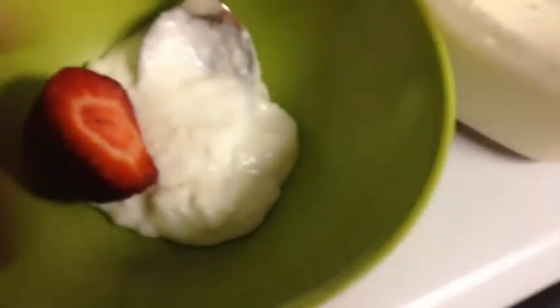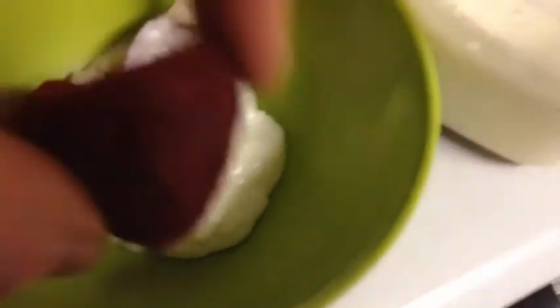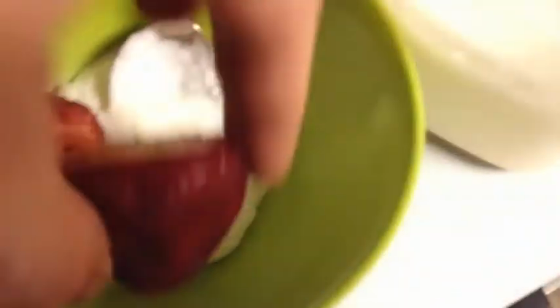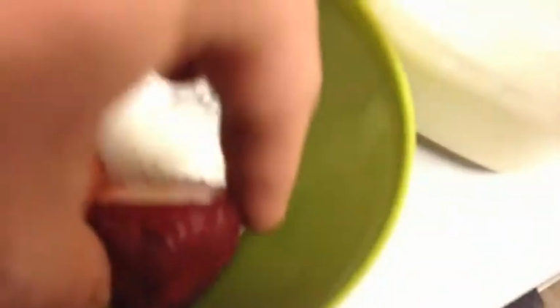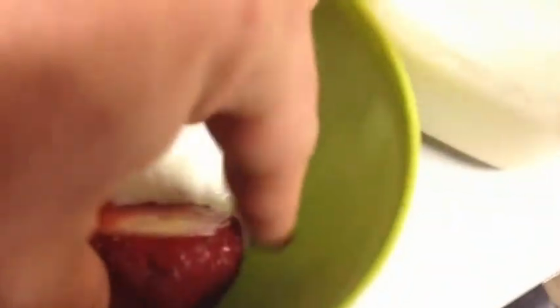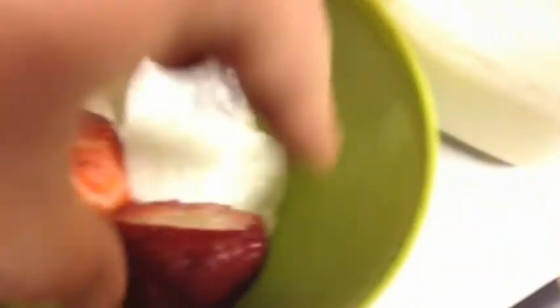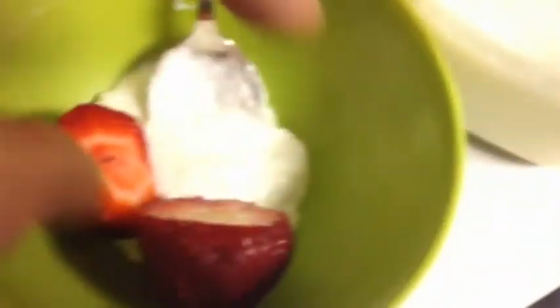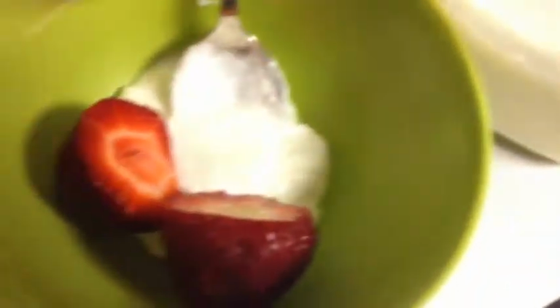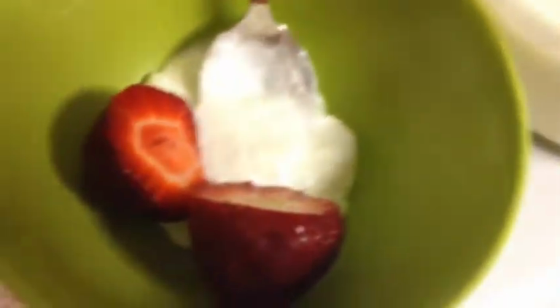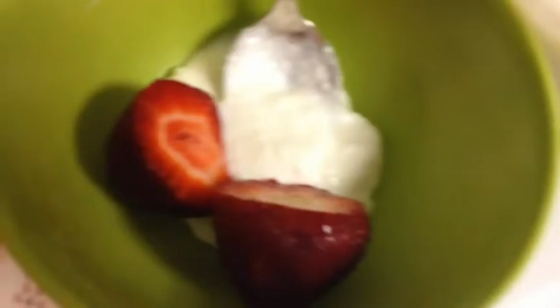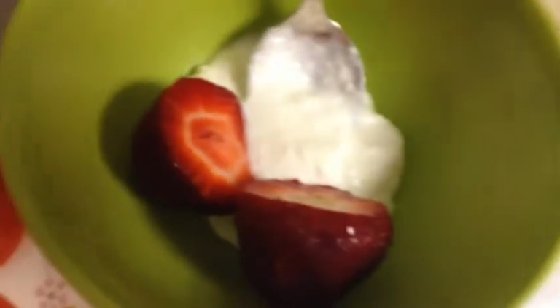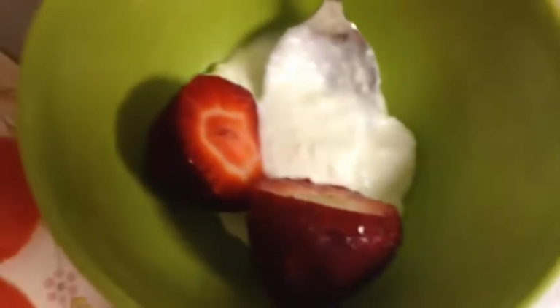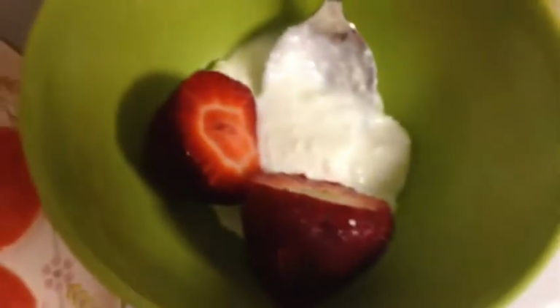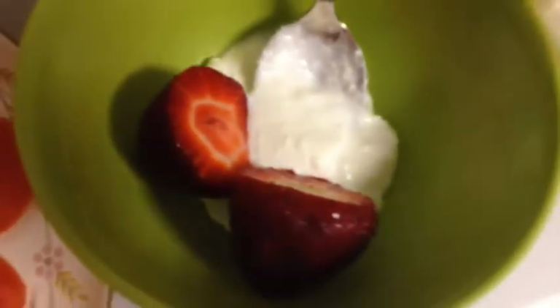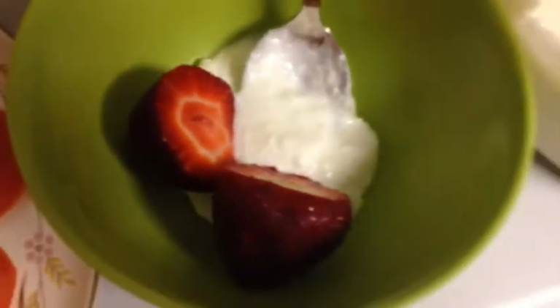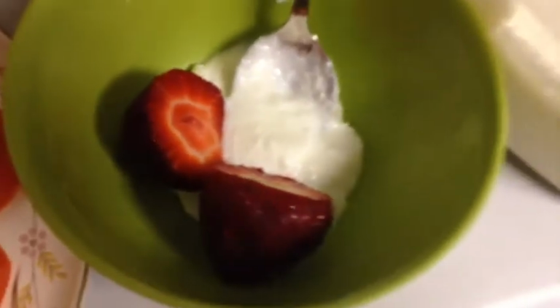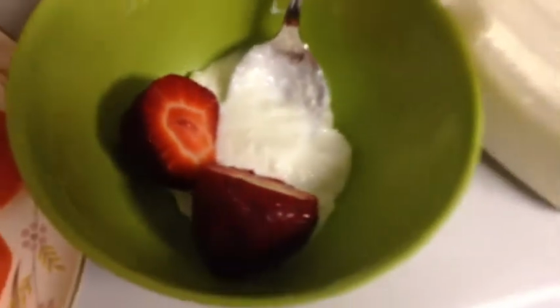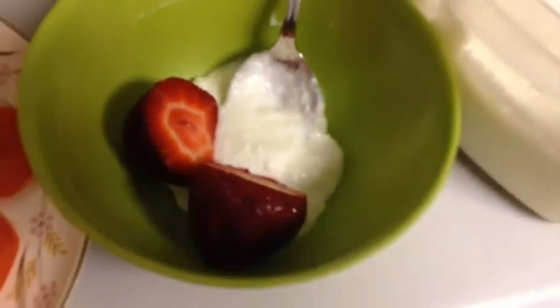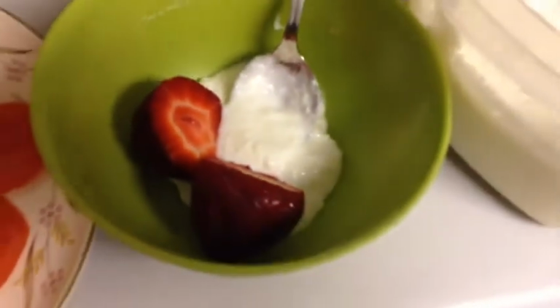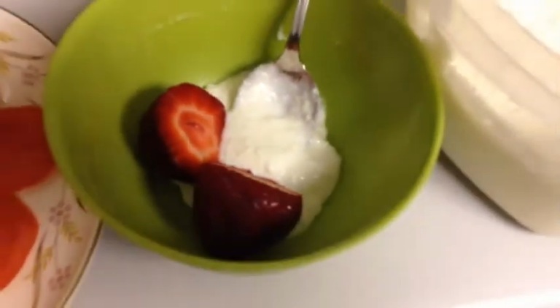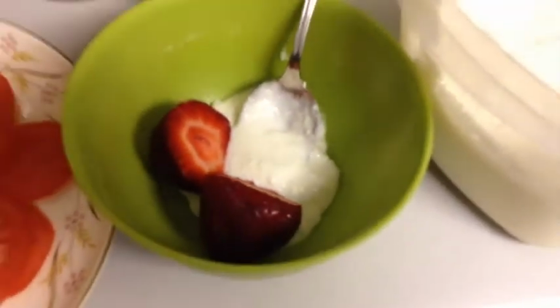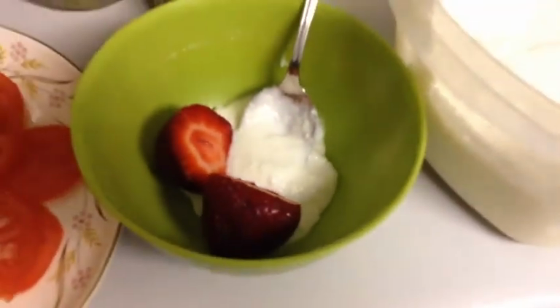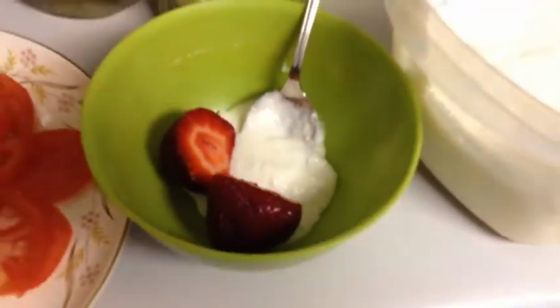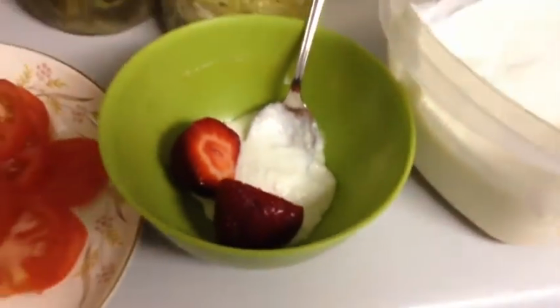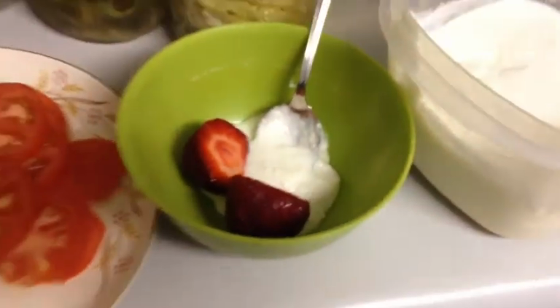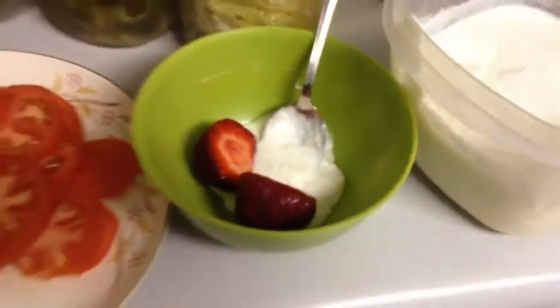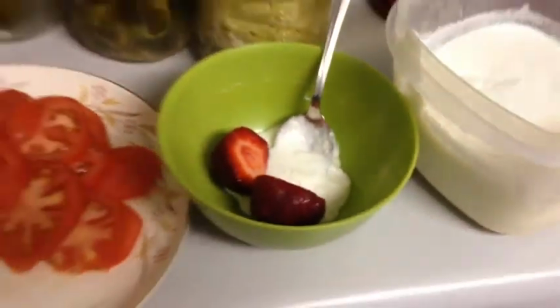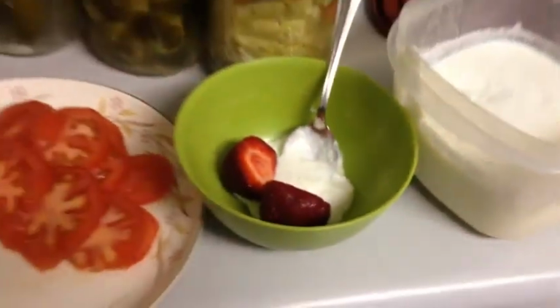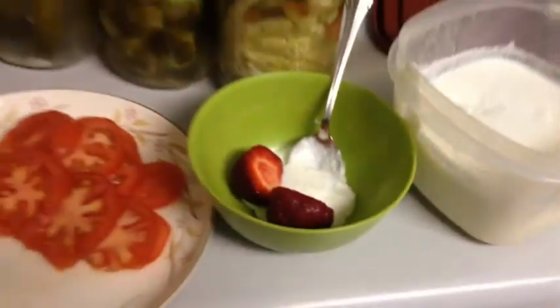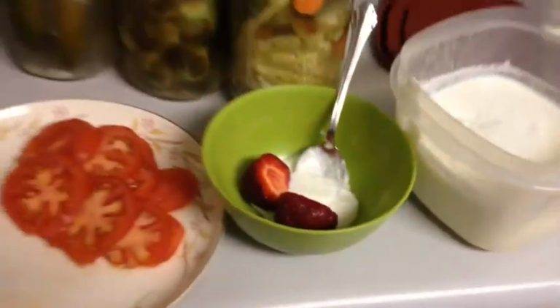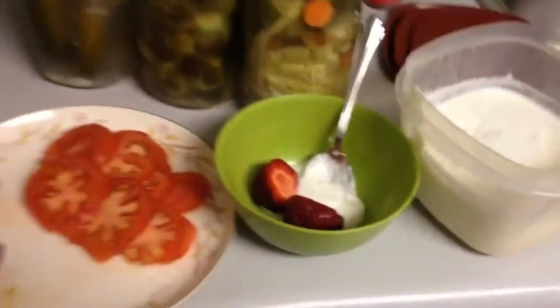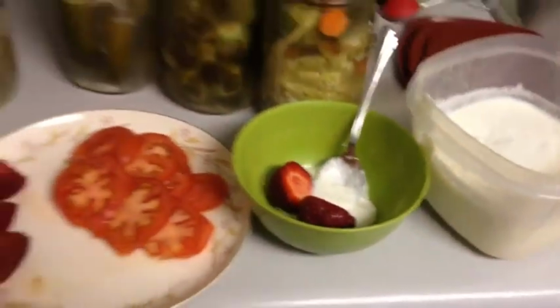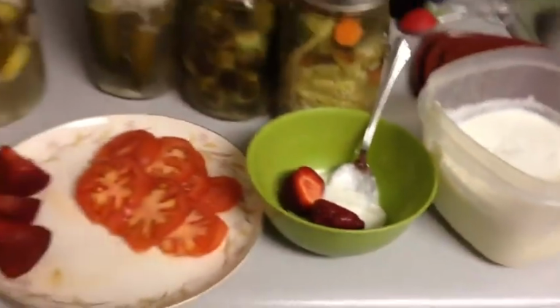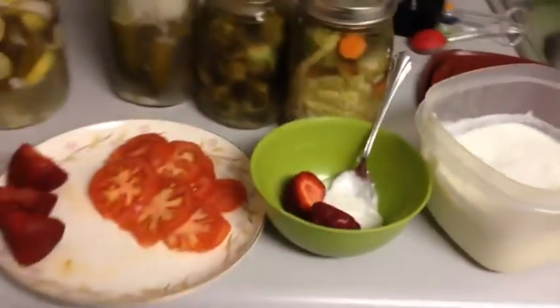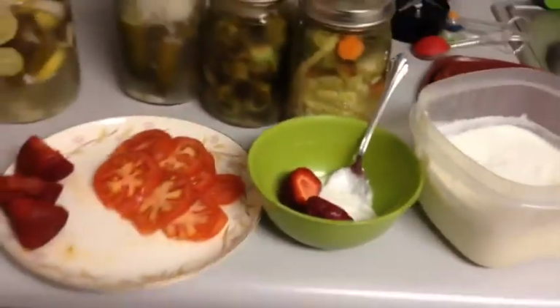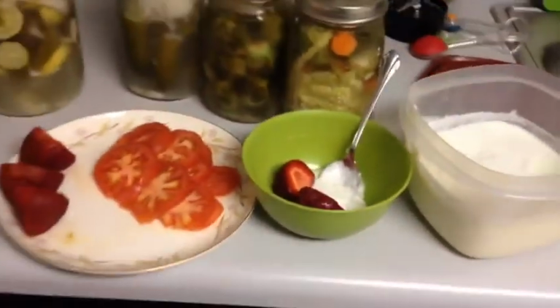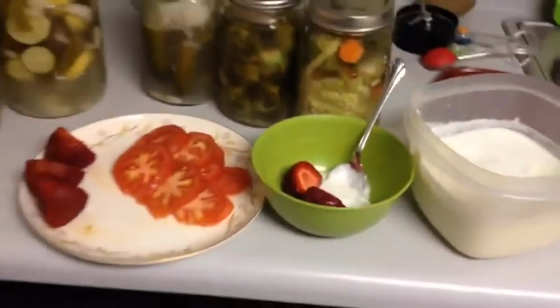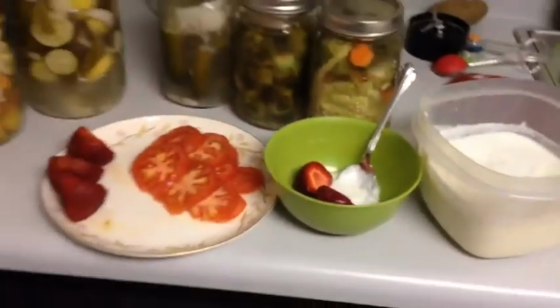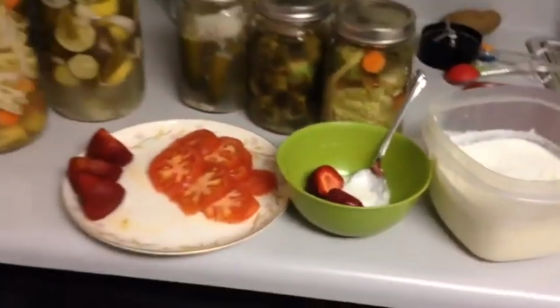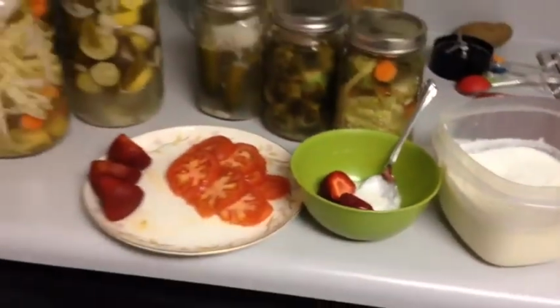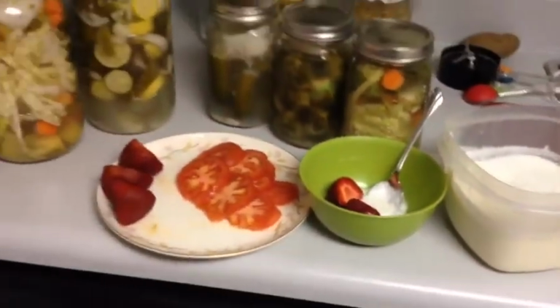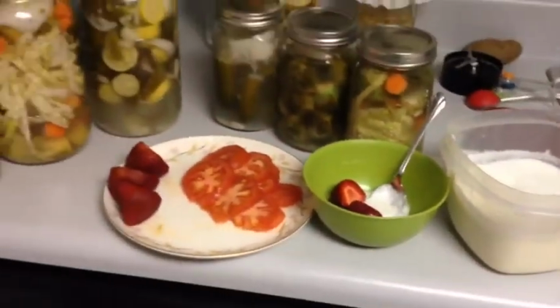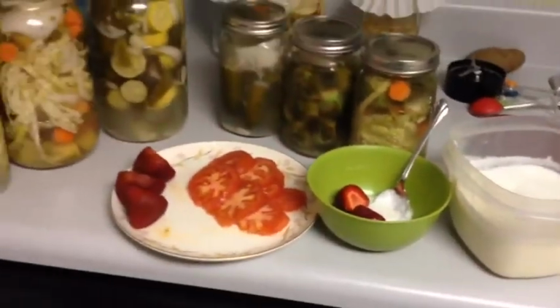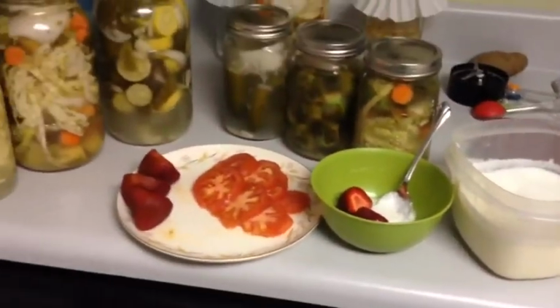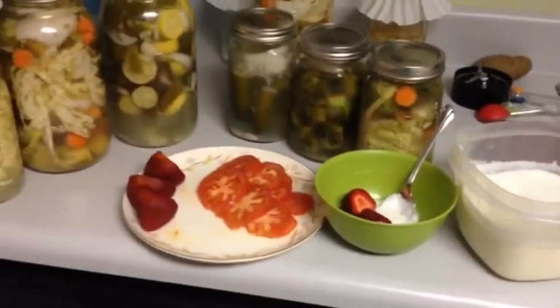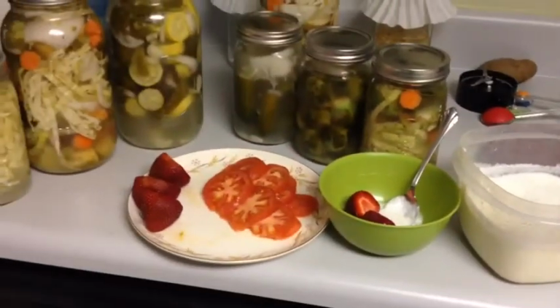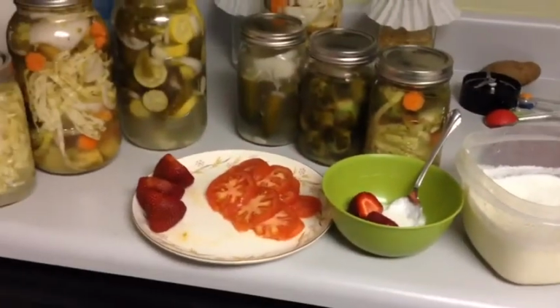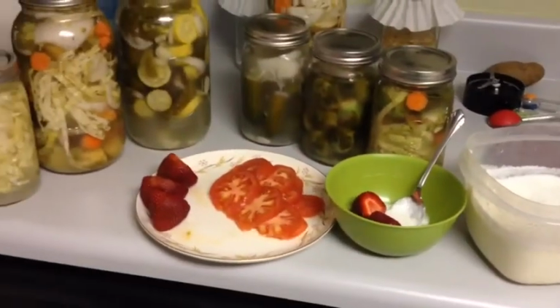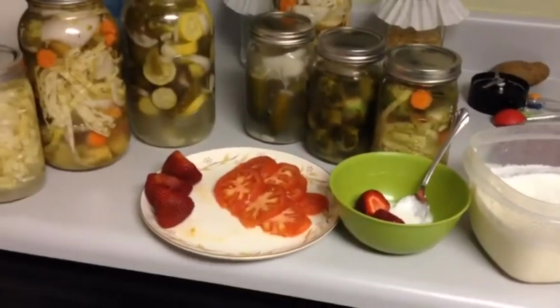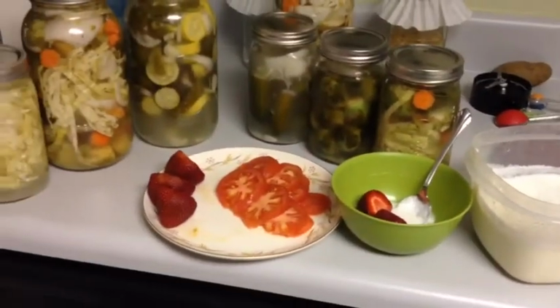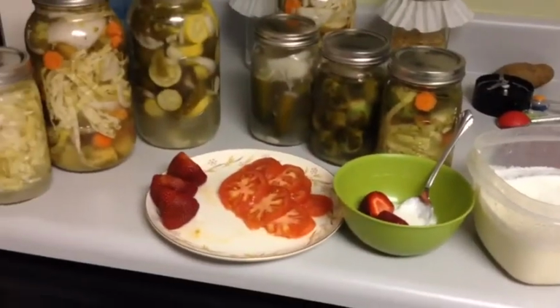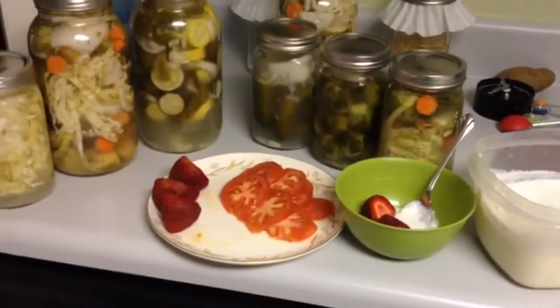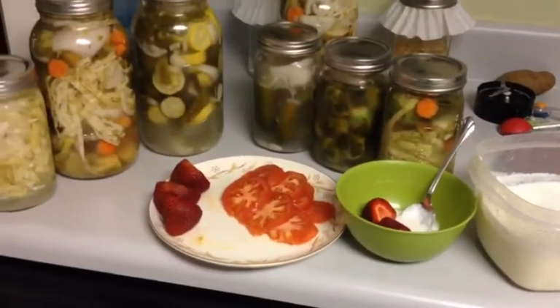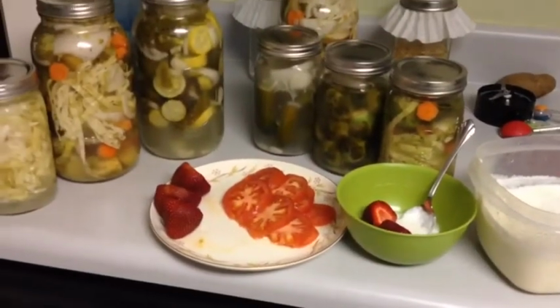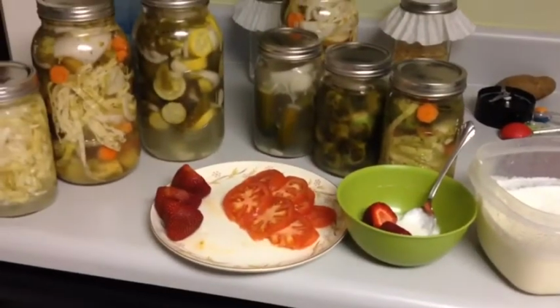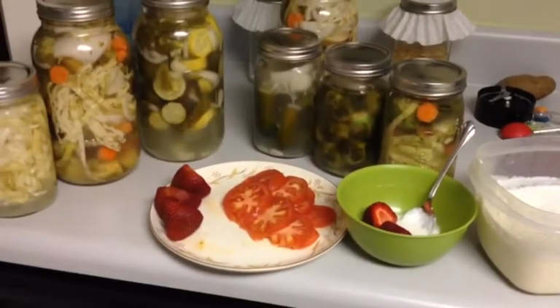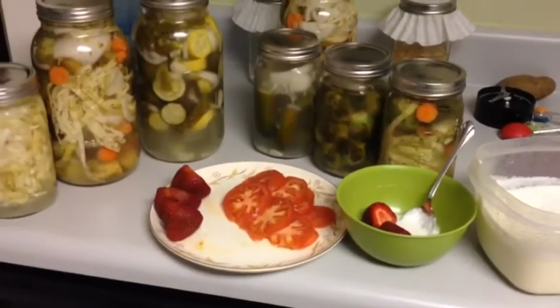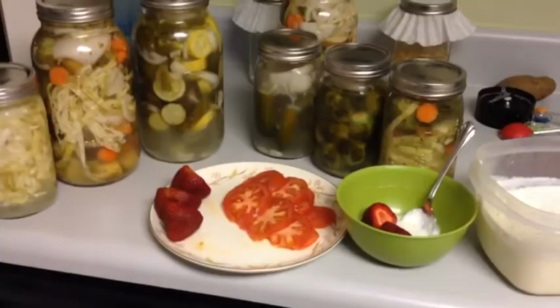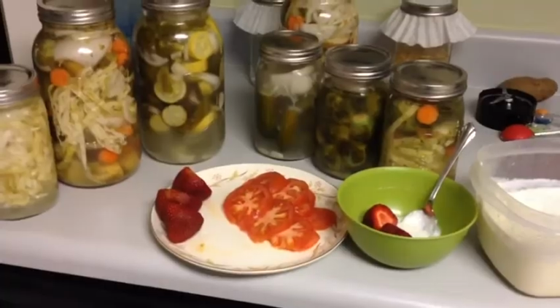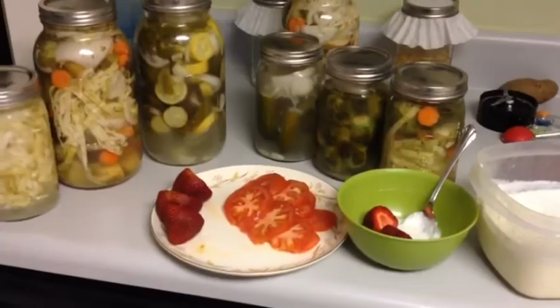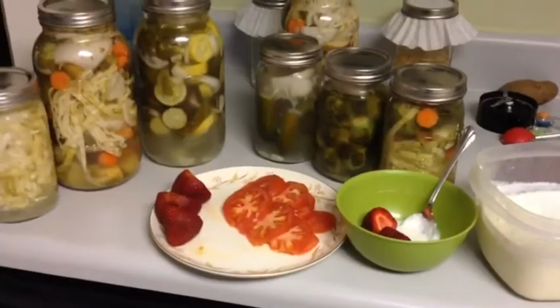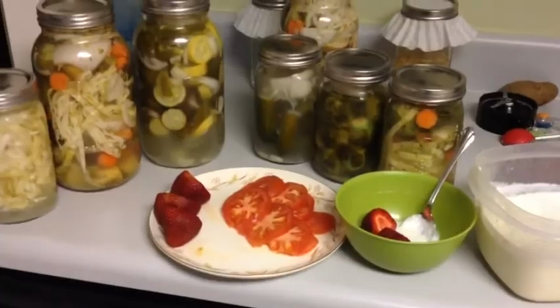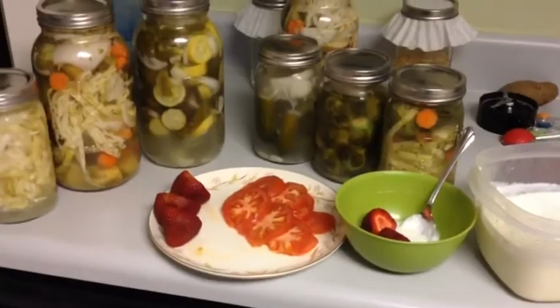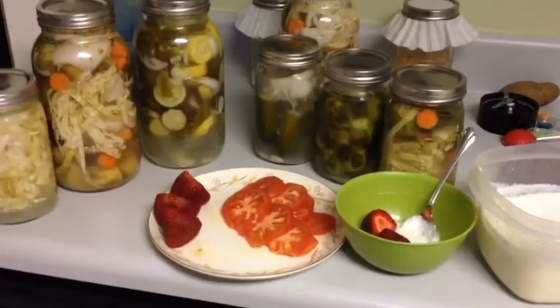In the next couple of videos, I'll show you how to make your own ginger ale and root beer, other fermented drinks, and even fermented condiments. Stay tuned.